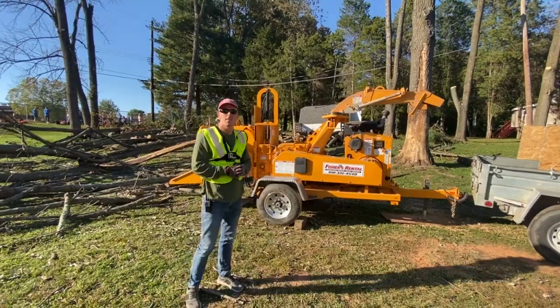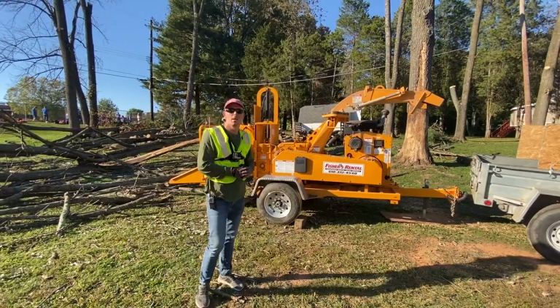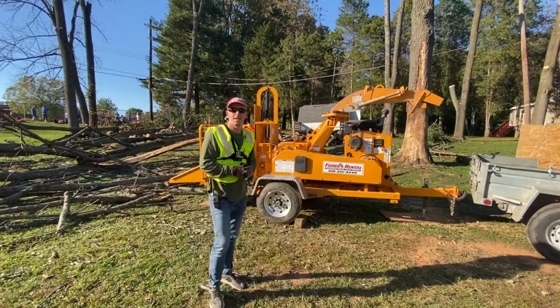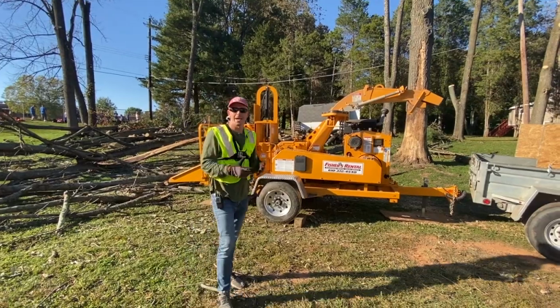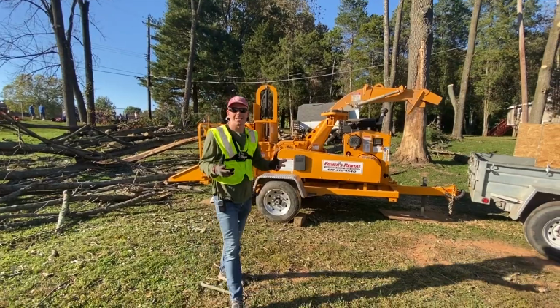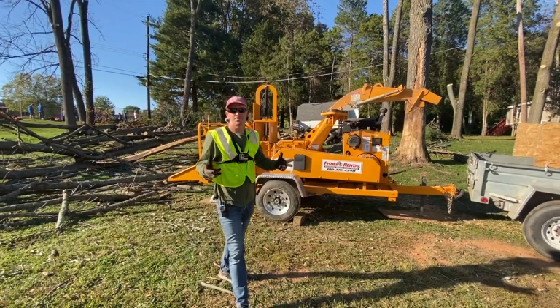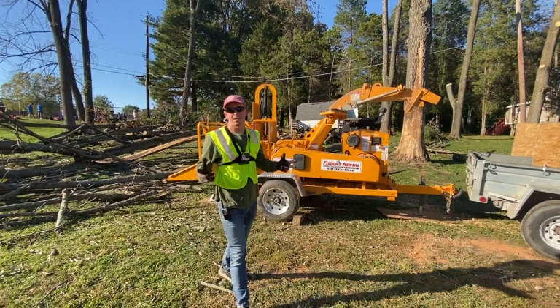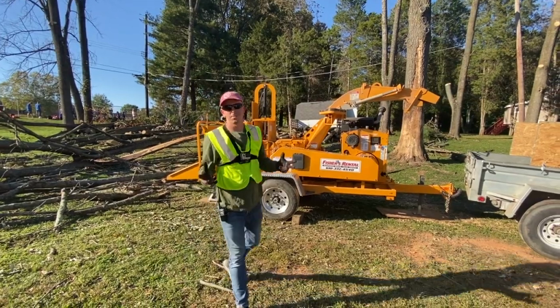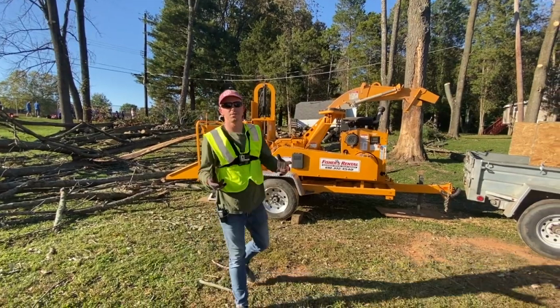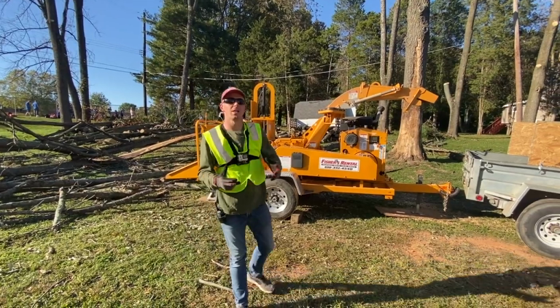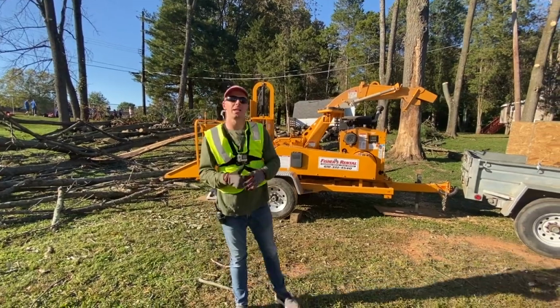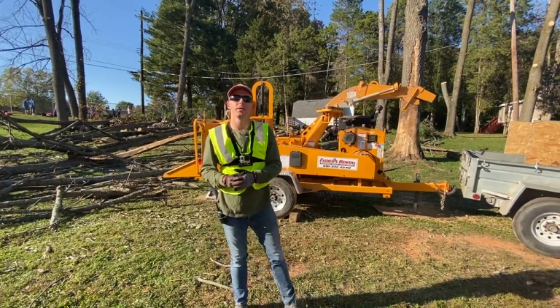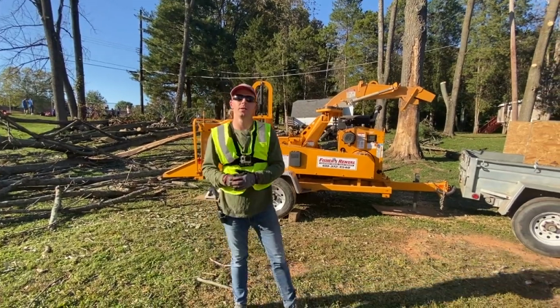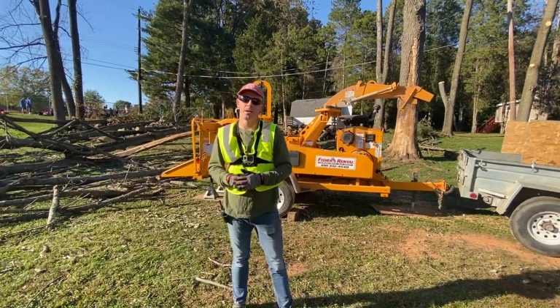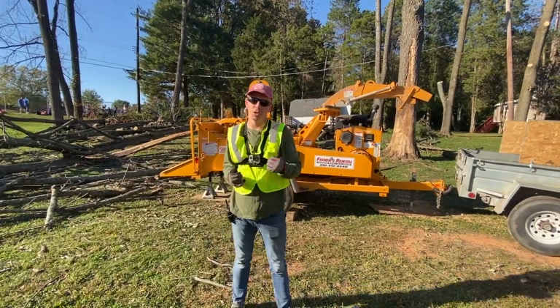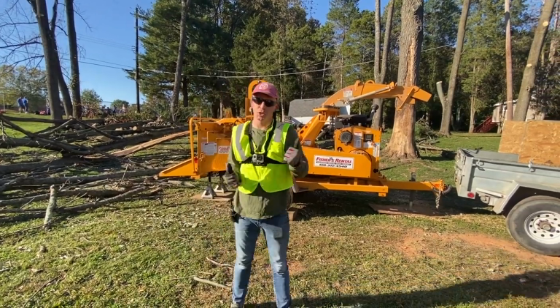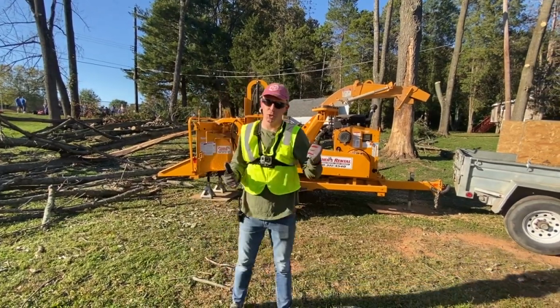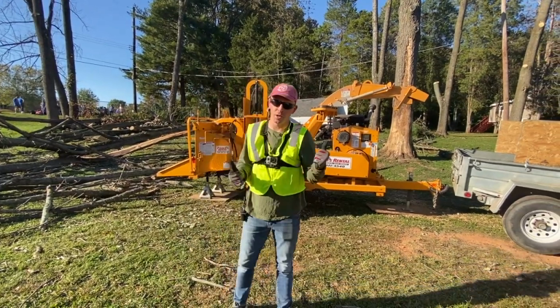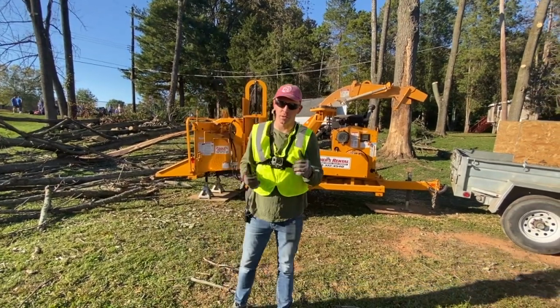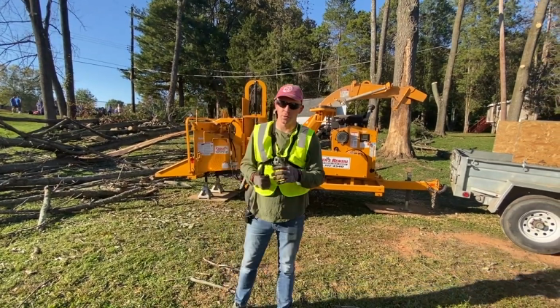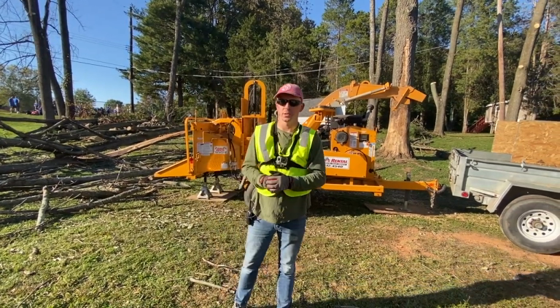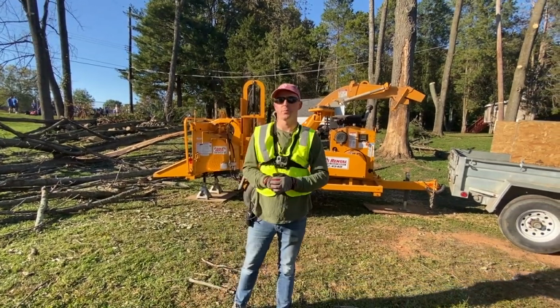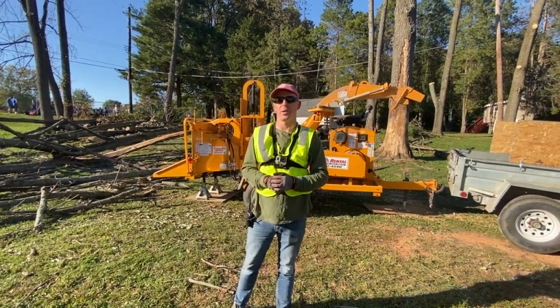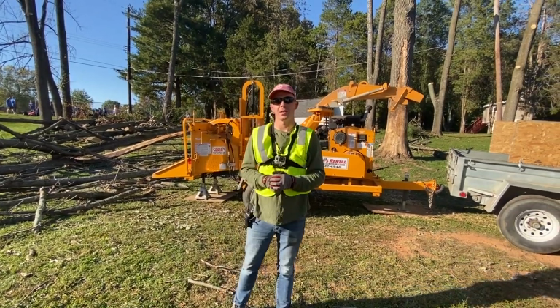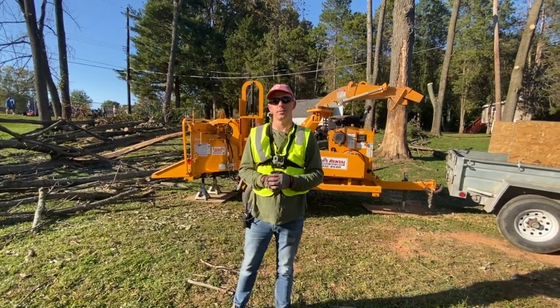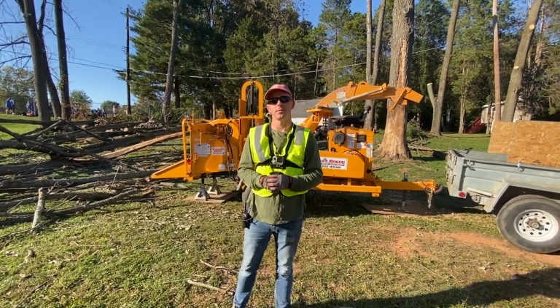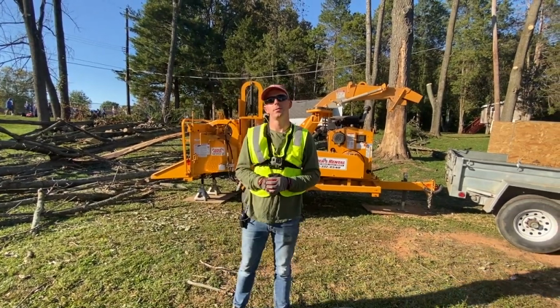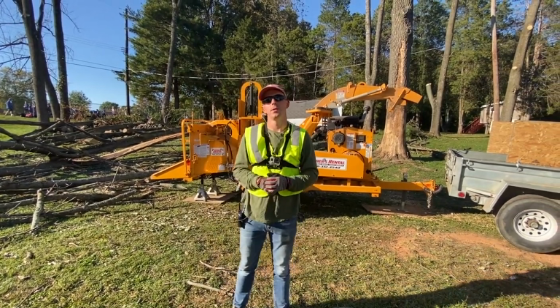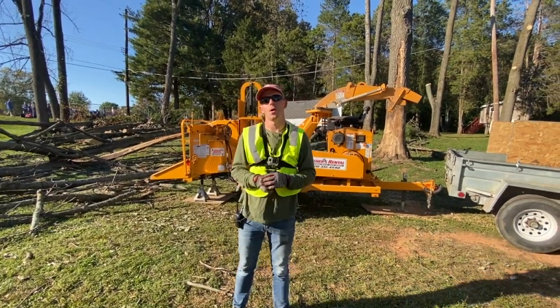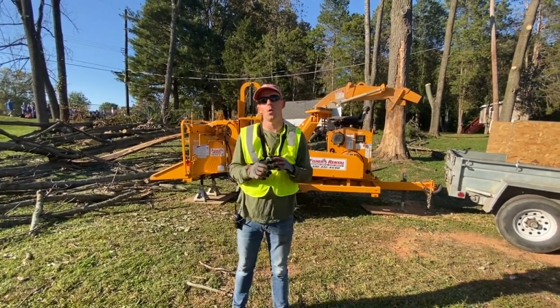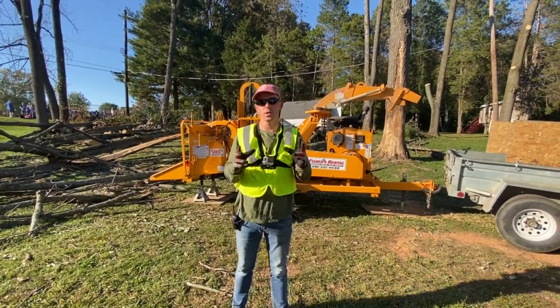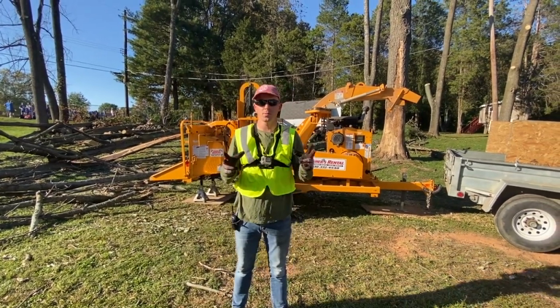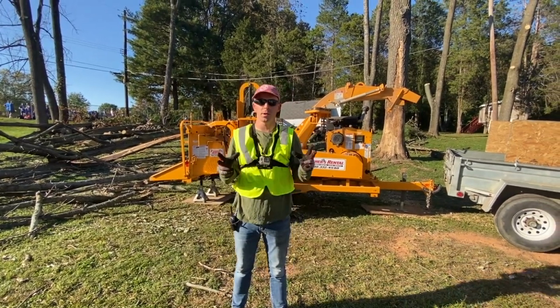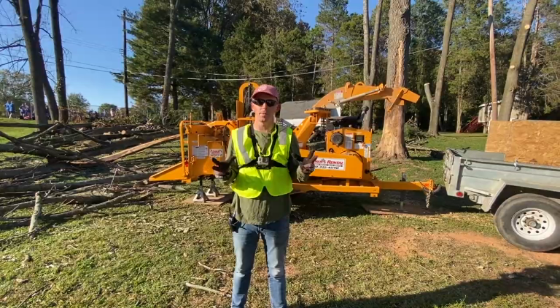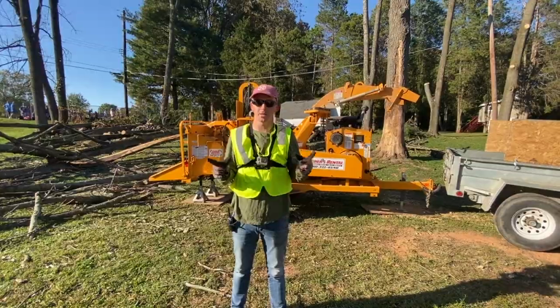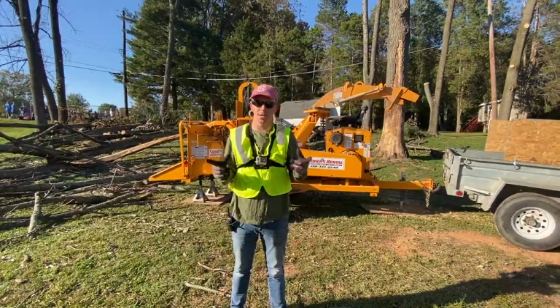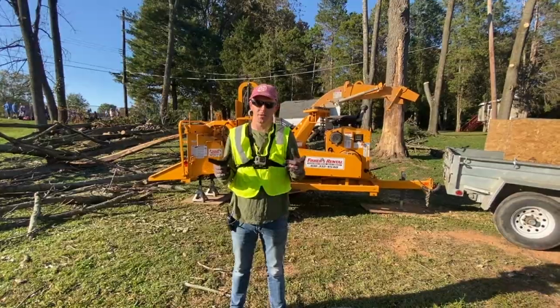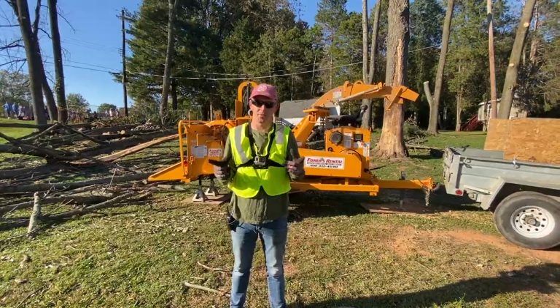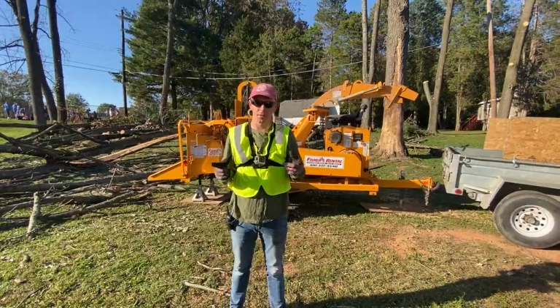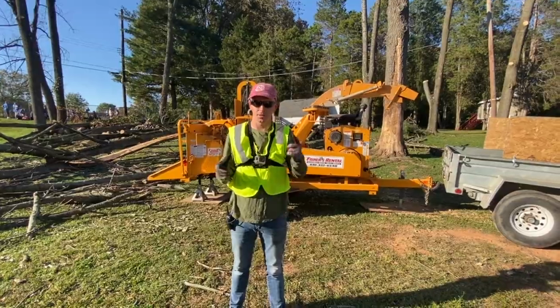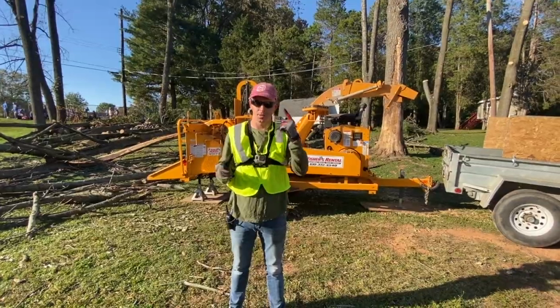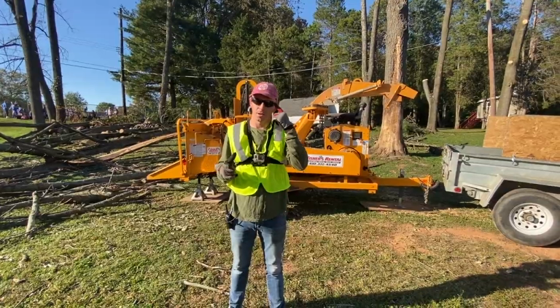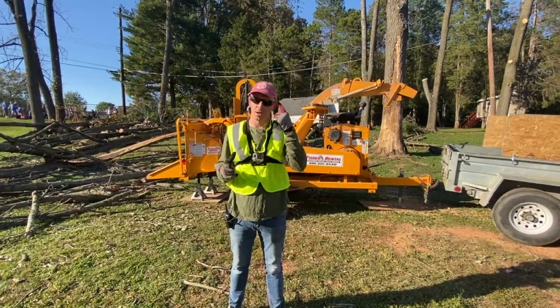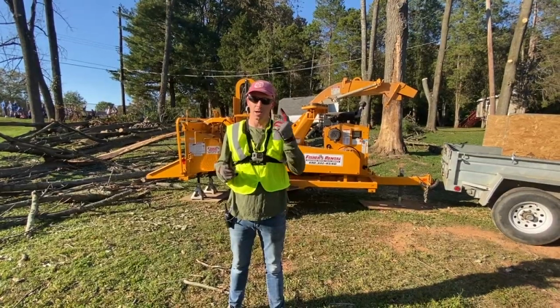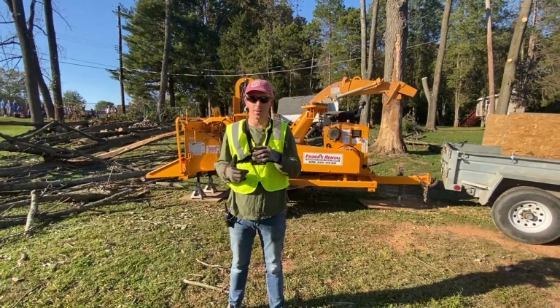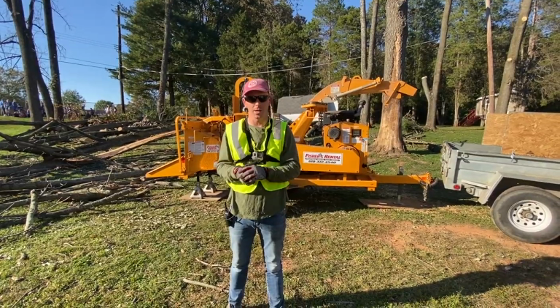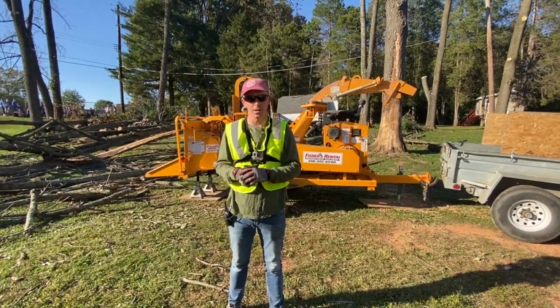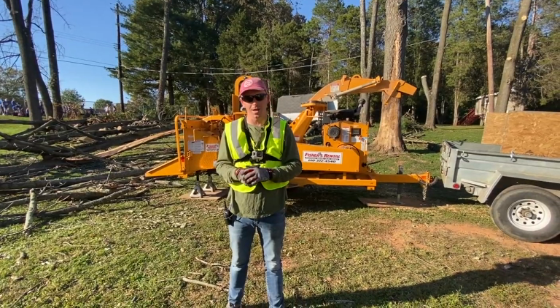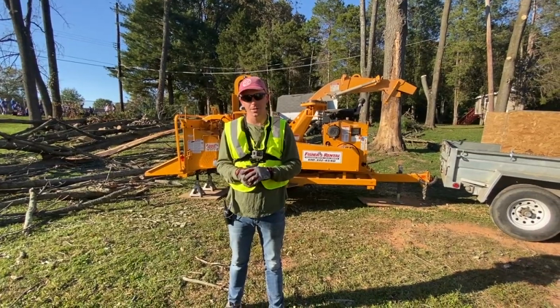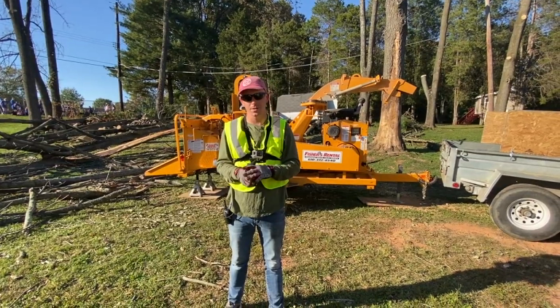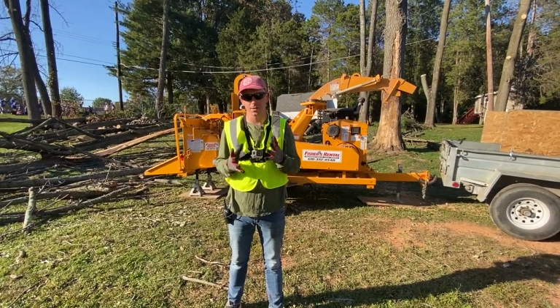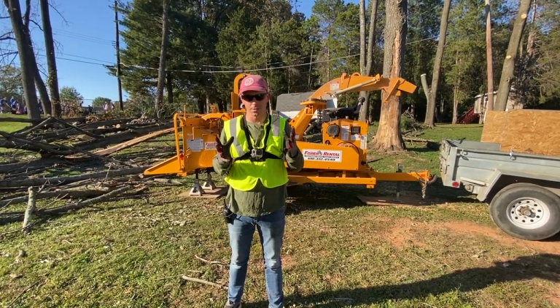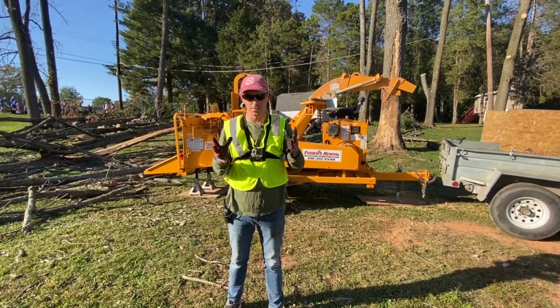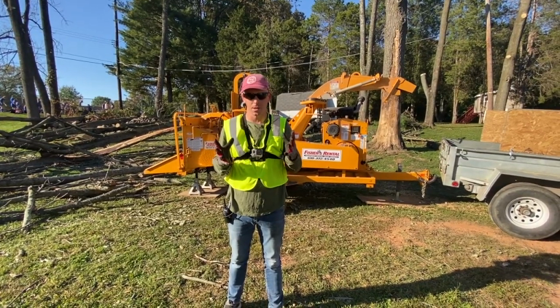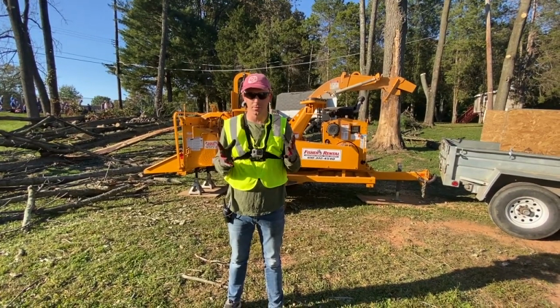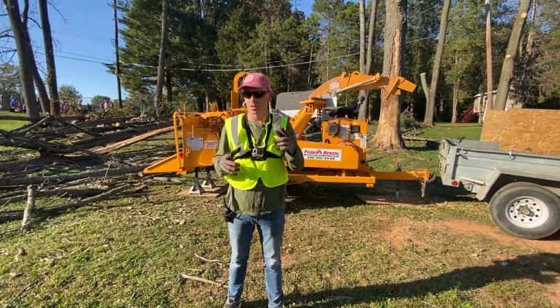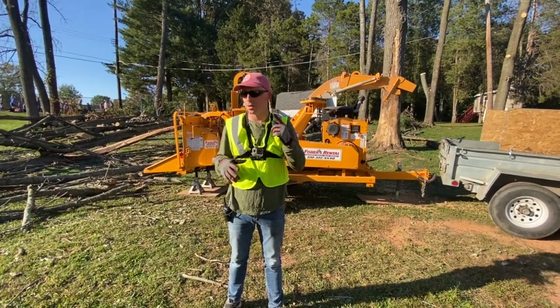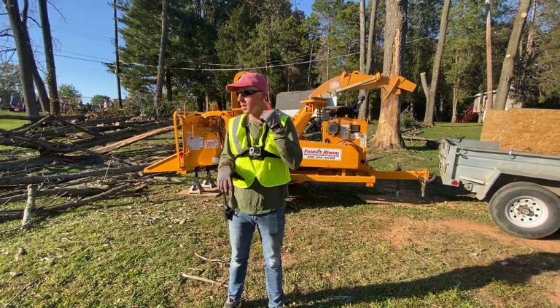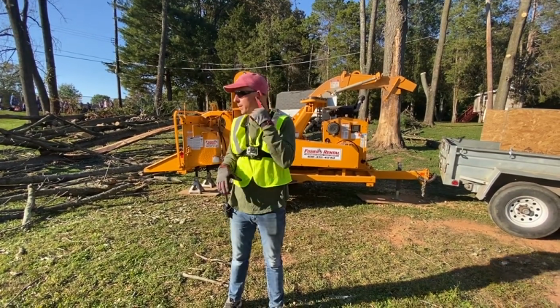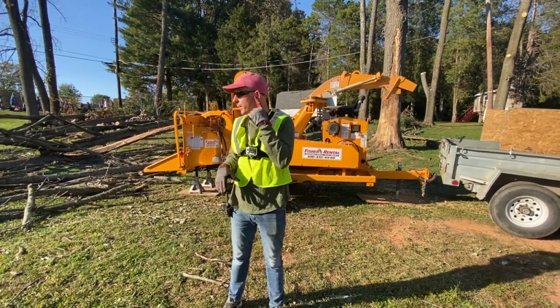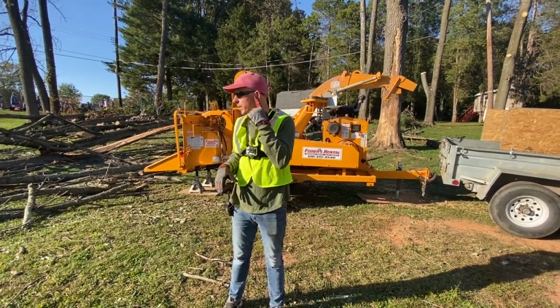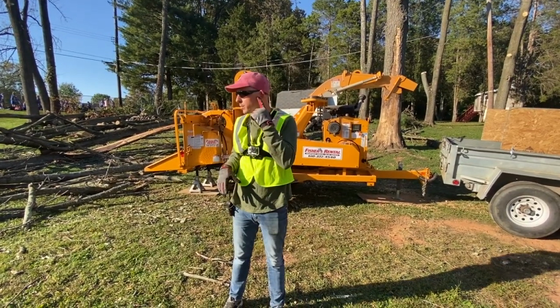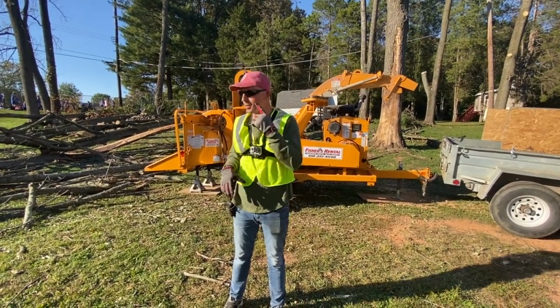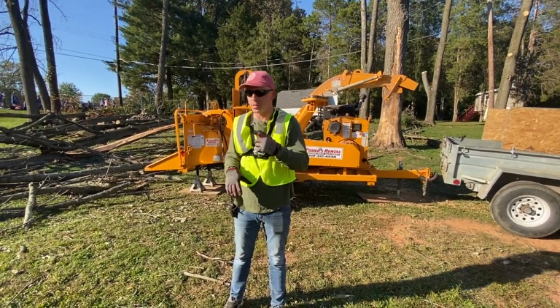Hey guys, my name is Vladimir and I'm going to show you how to use this bandit. Always remember safety first — I've got my glasses, some gloves, and my earpiece.